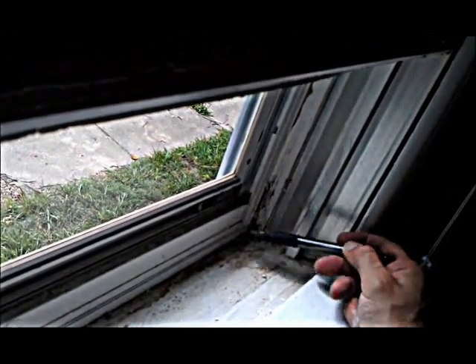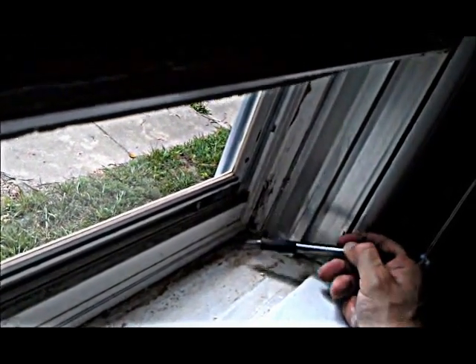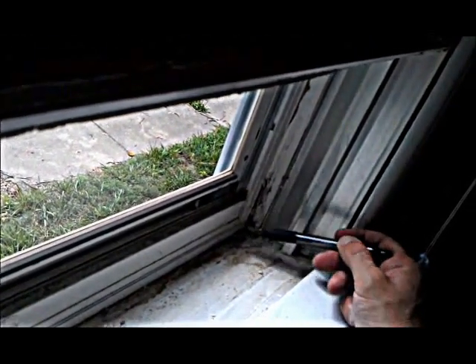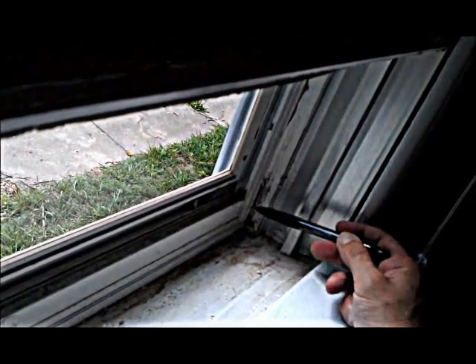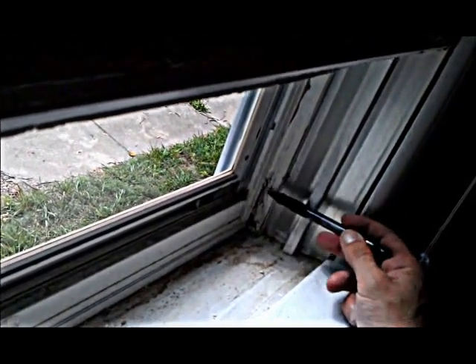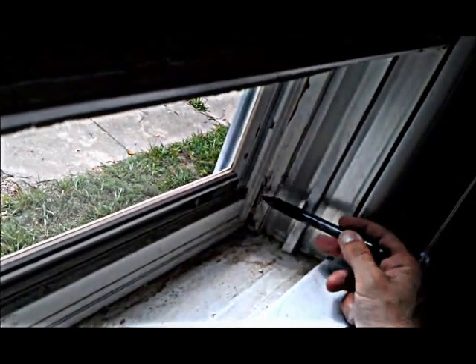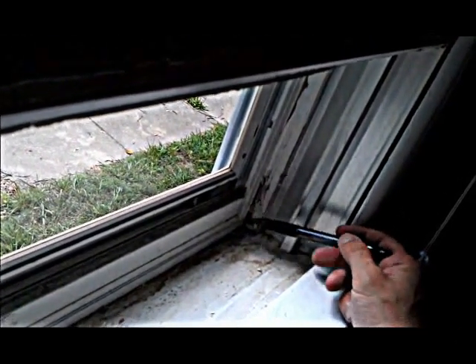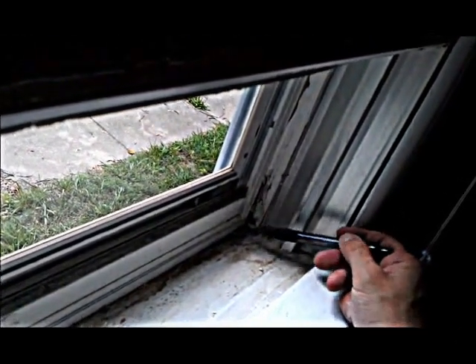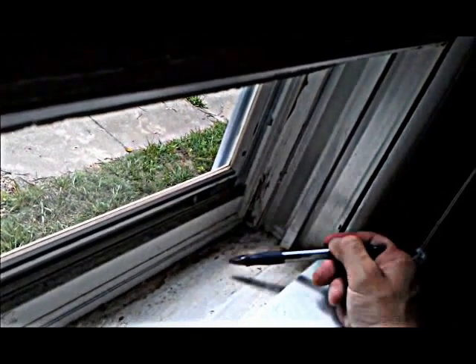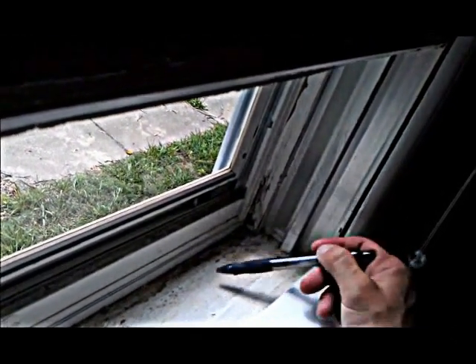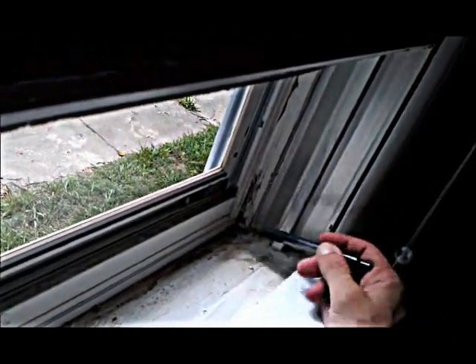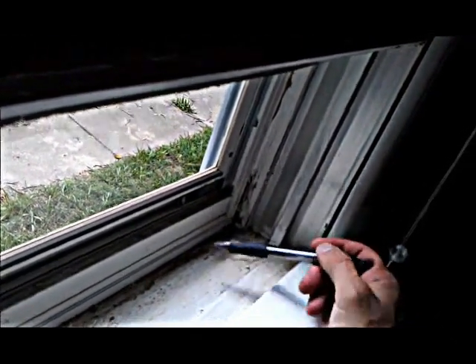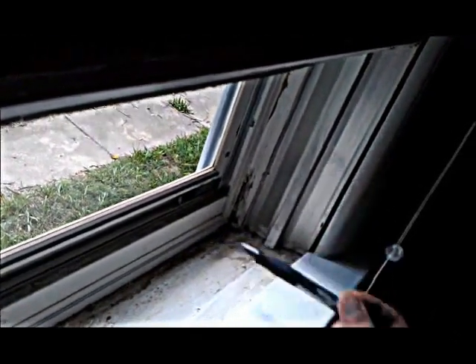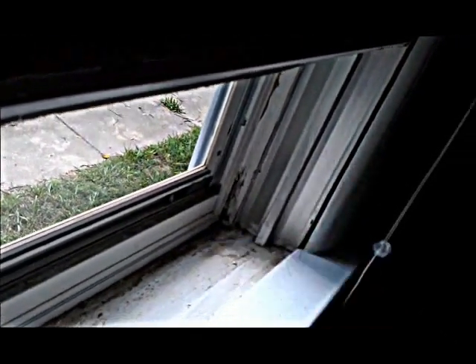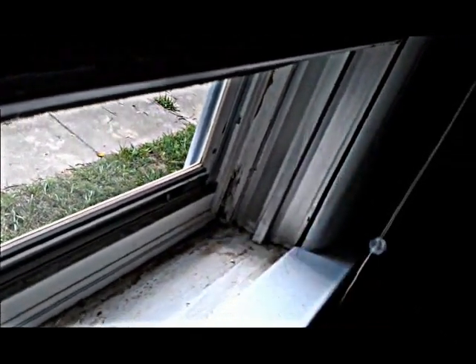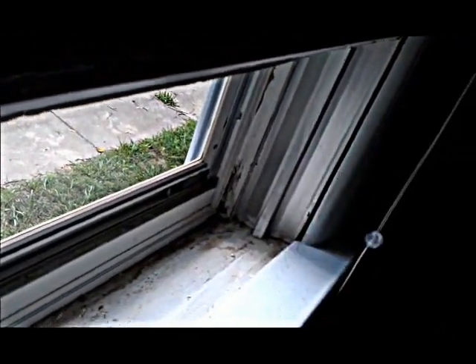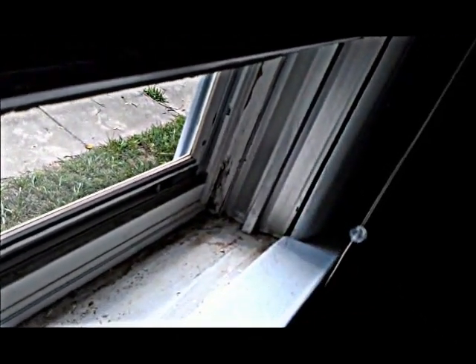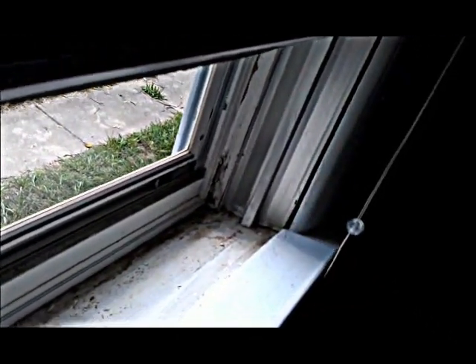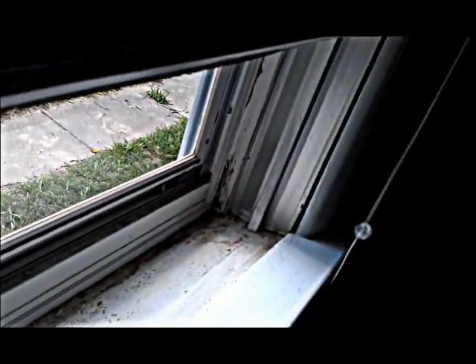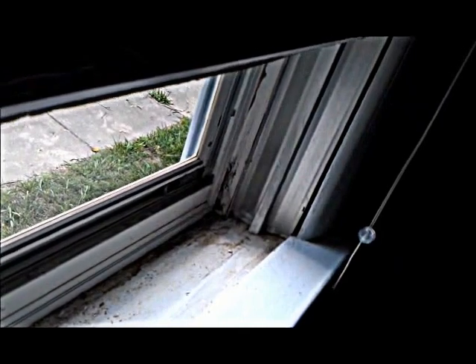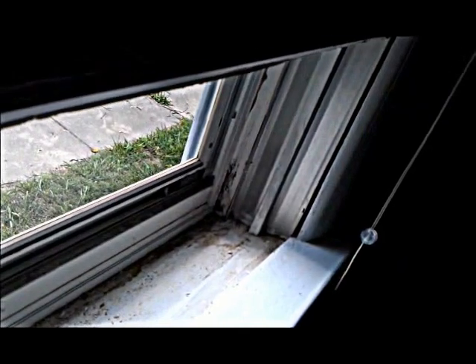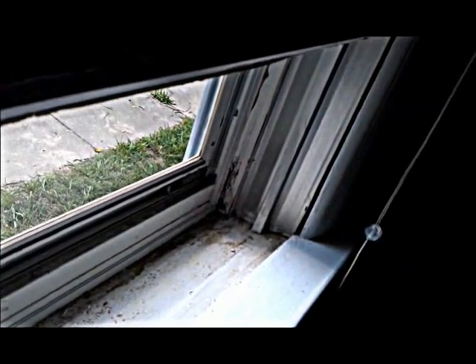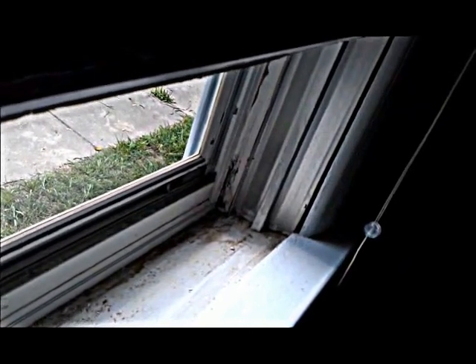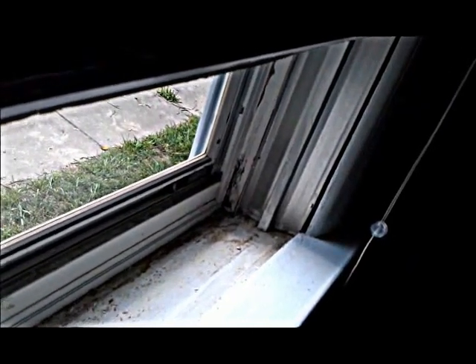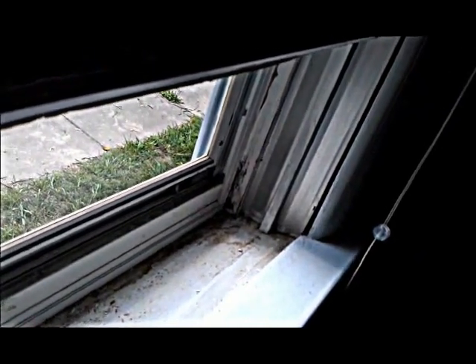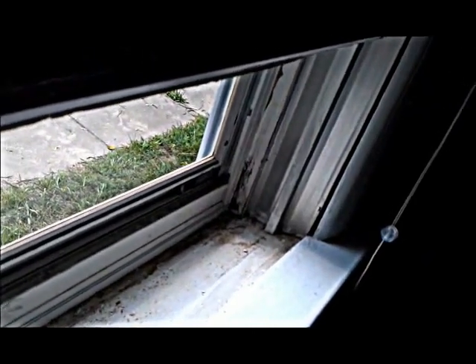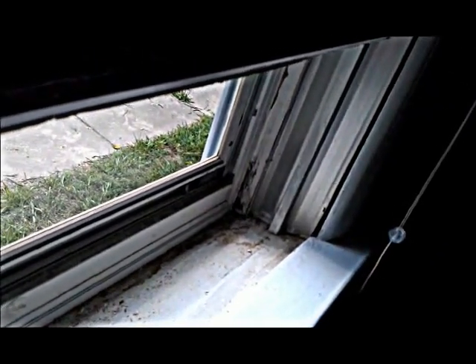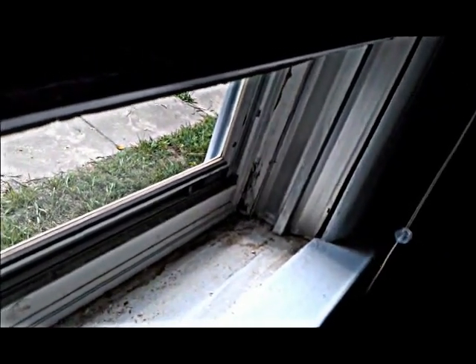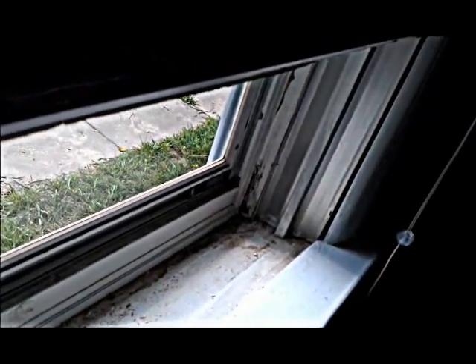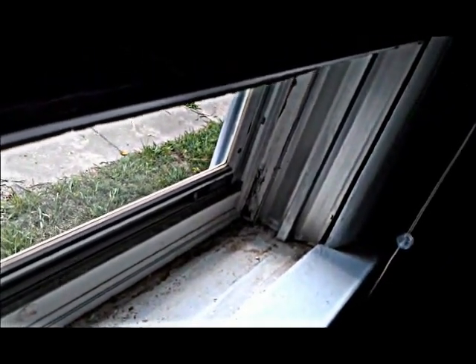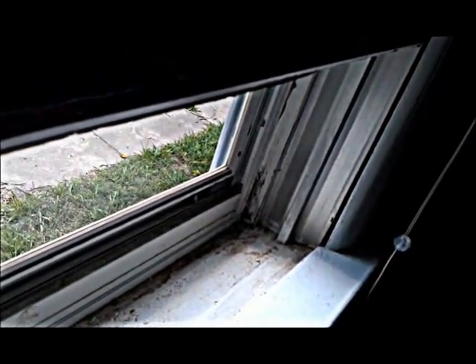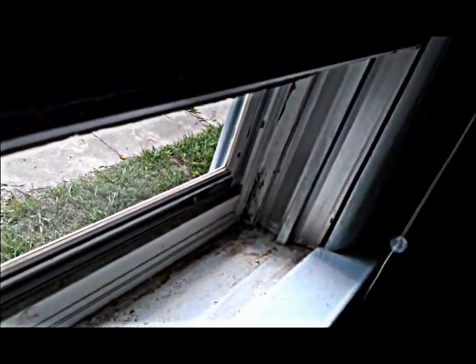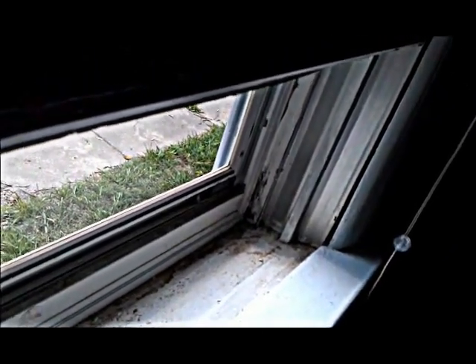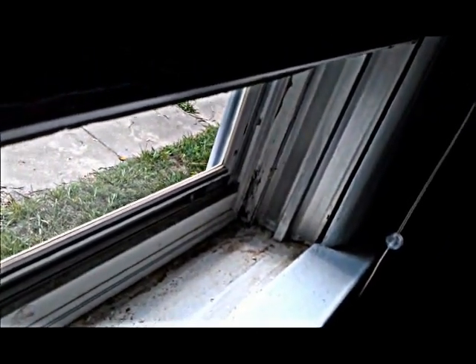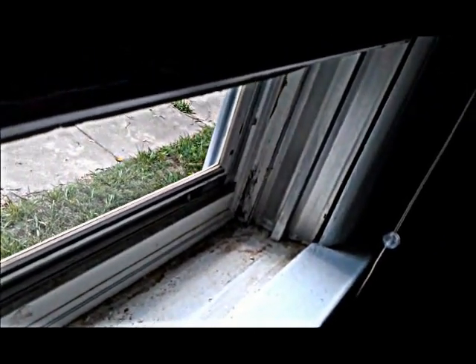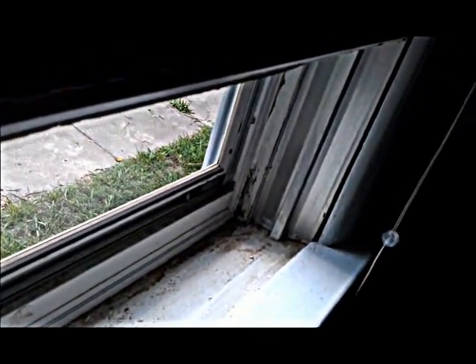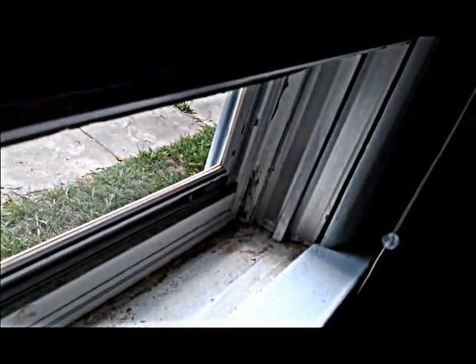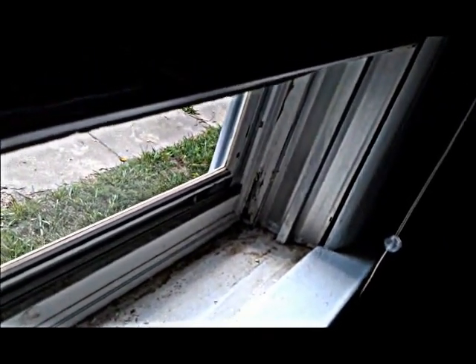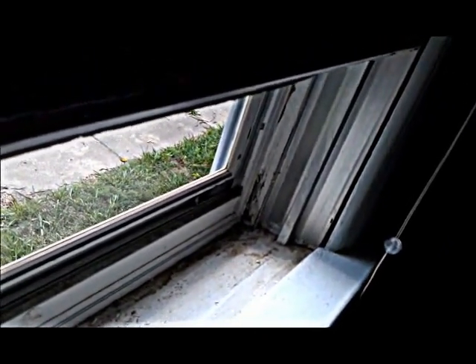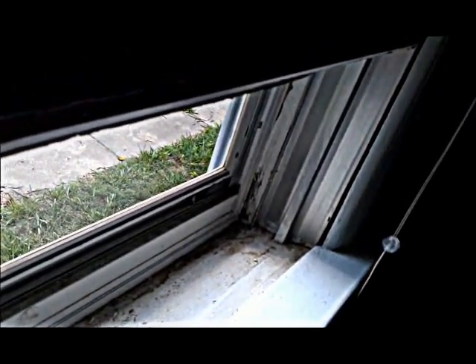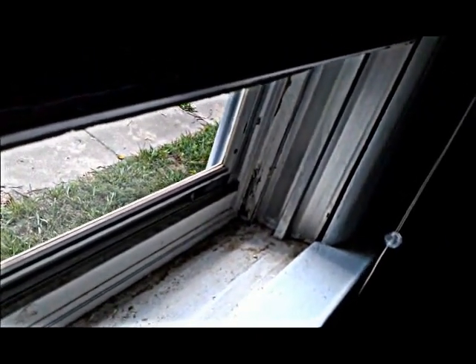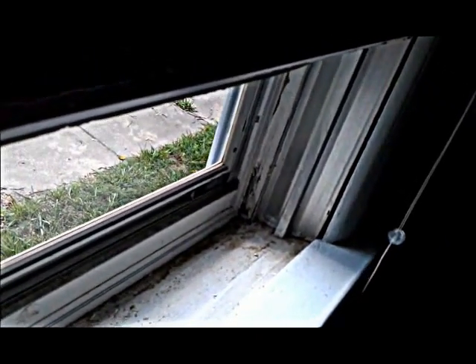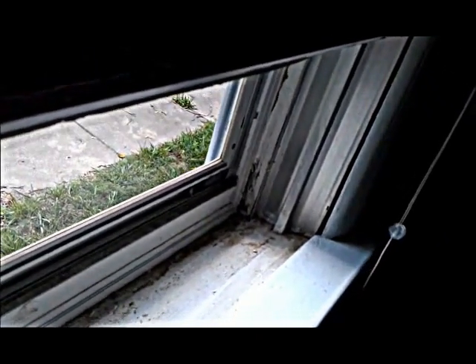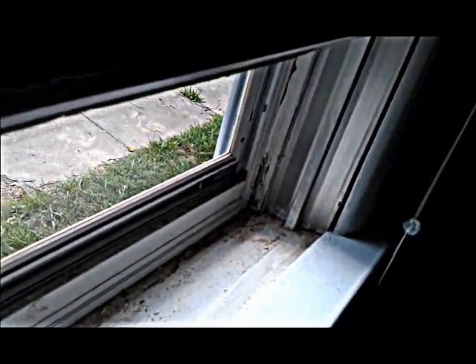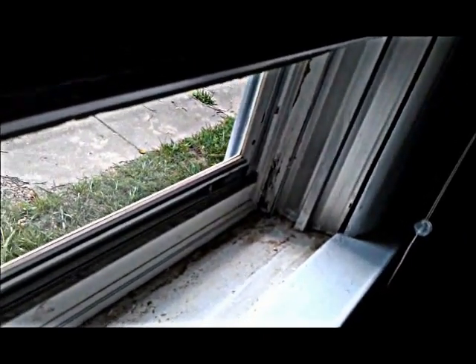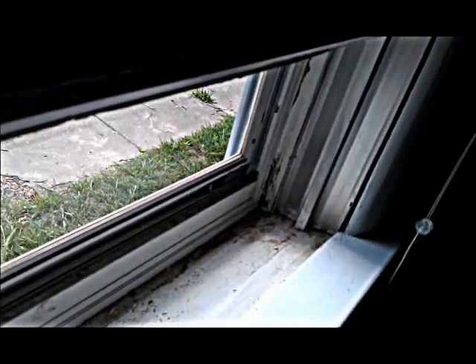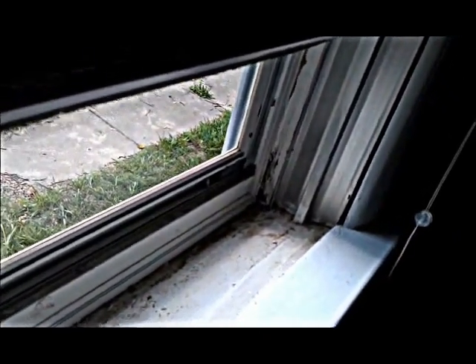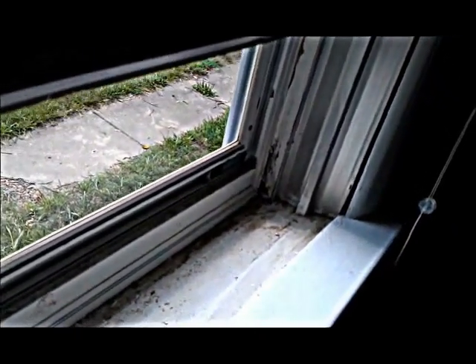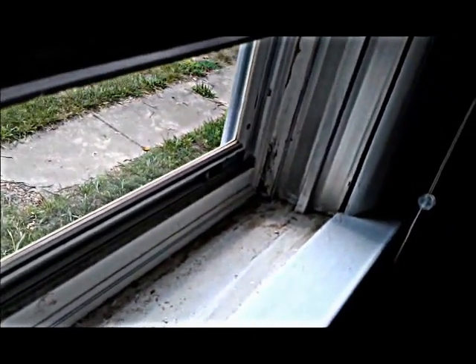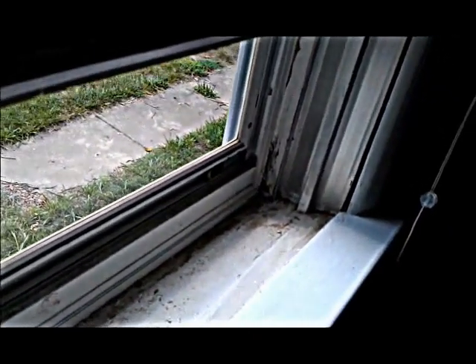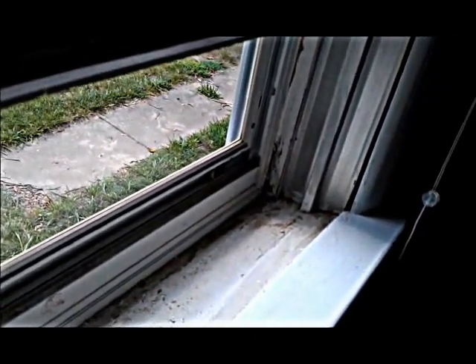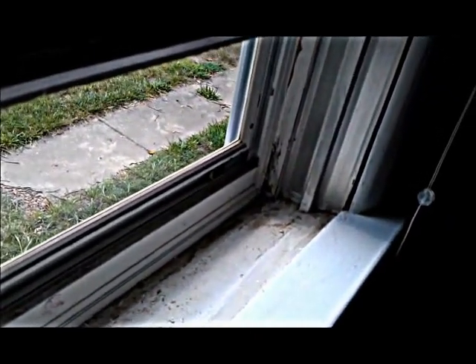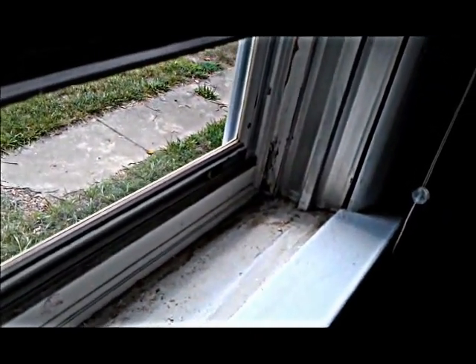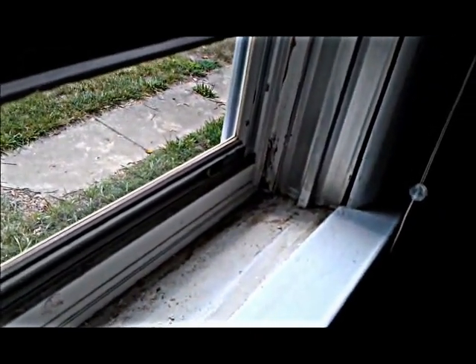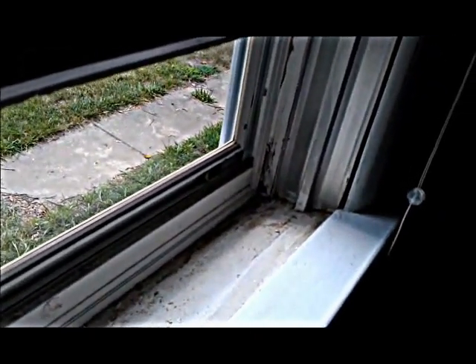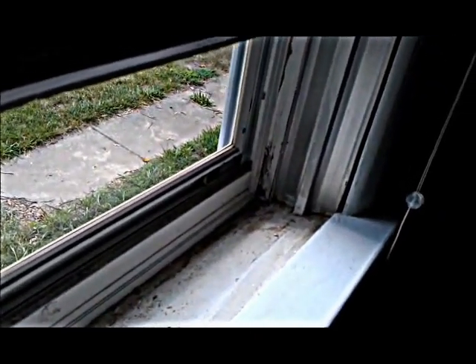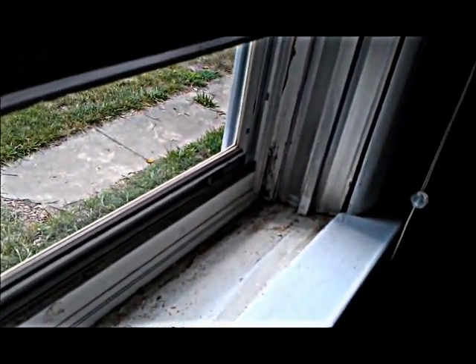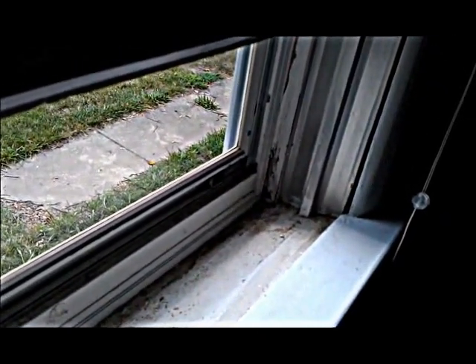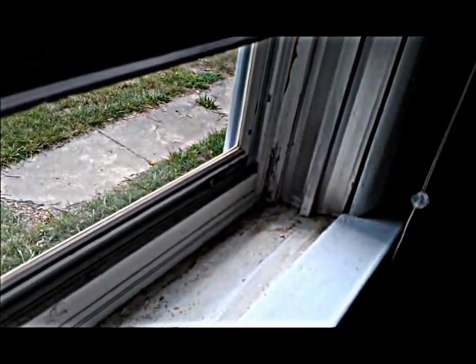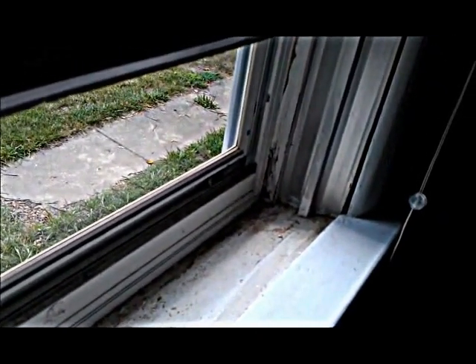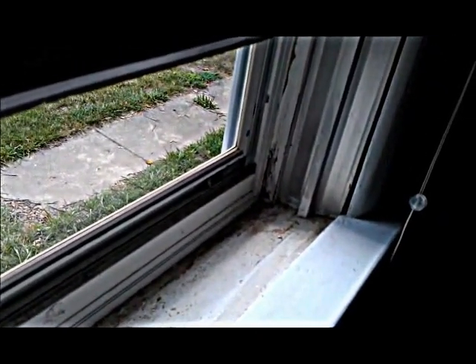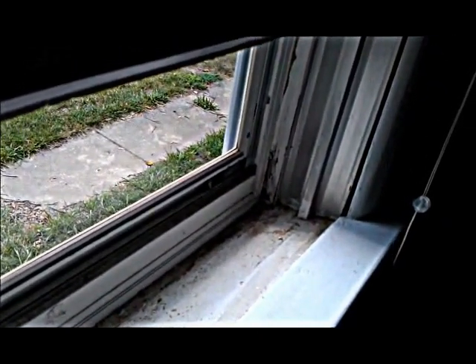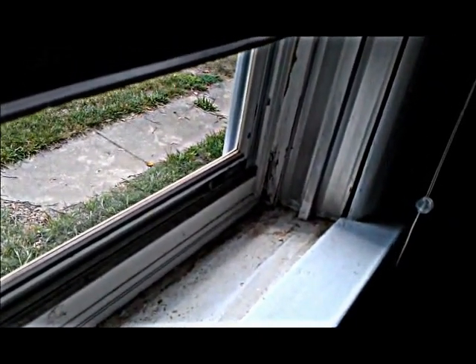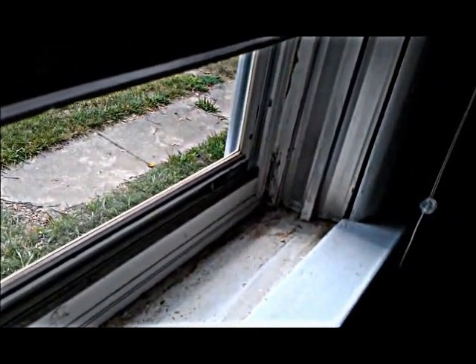I haven't been outside yet, but I just wanted to show you what I found on the inside. Thanks for watching. This is Ted Hinder with Quality Home Inspections.